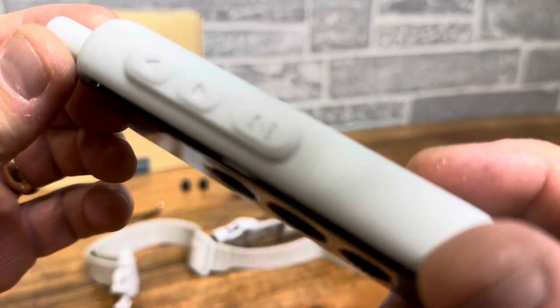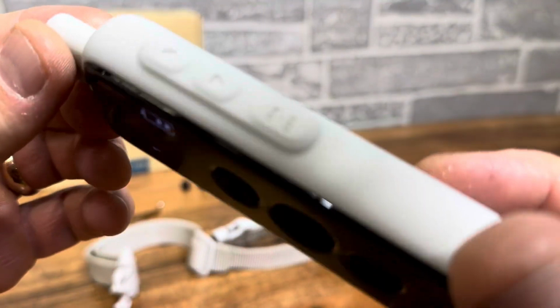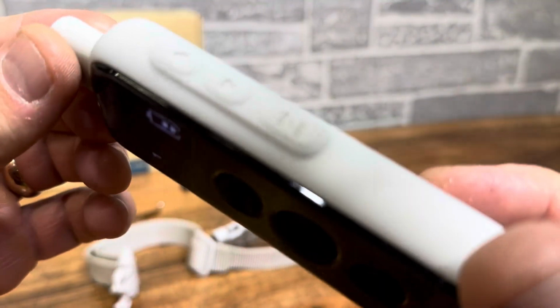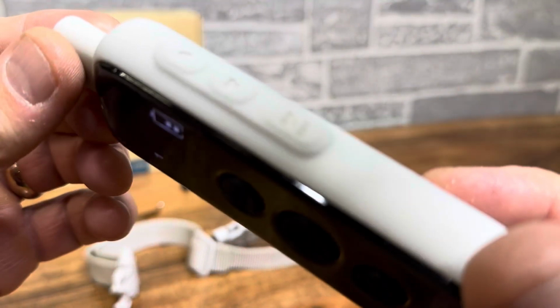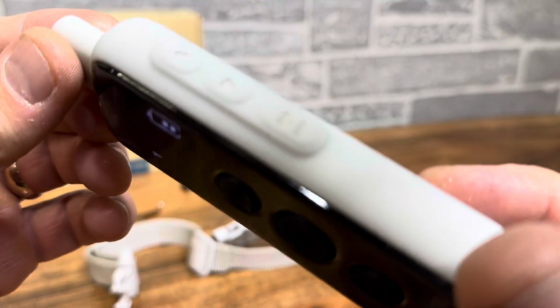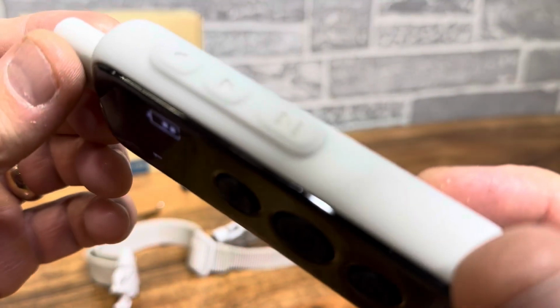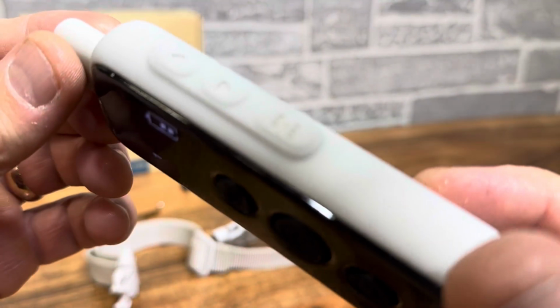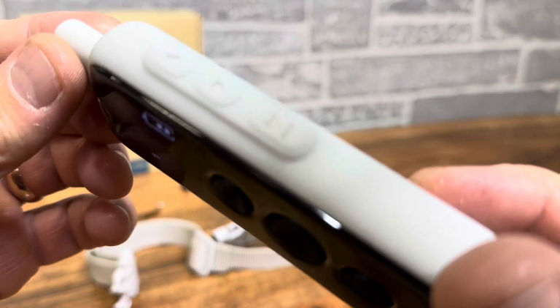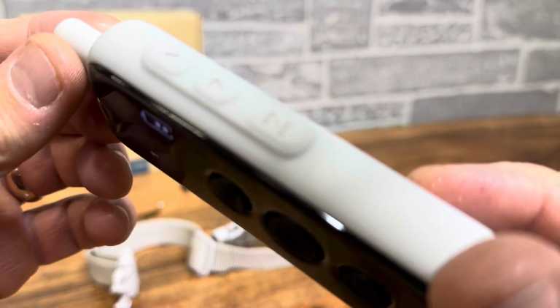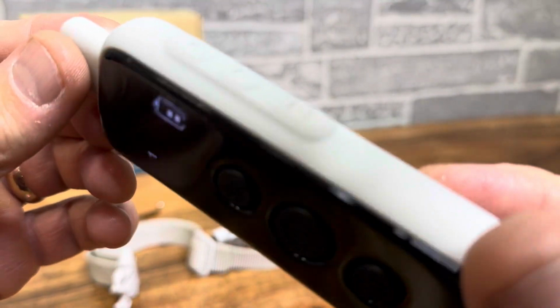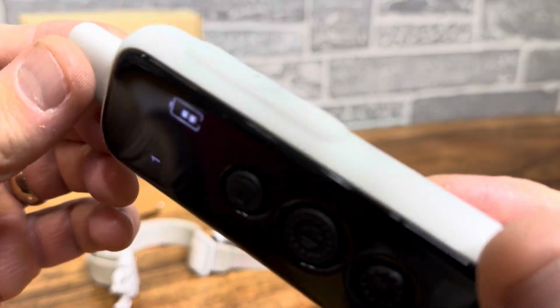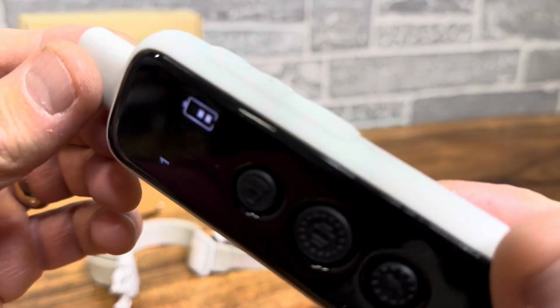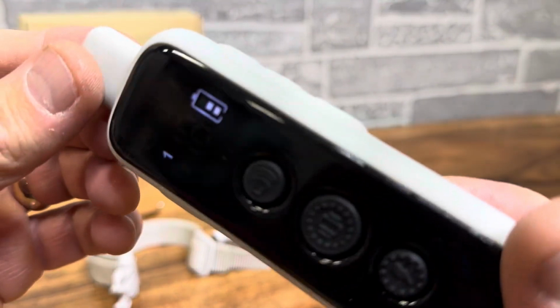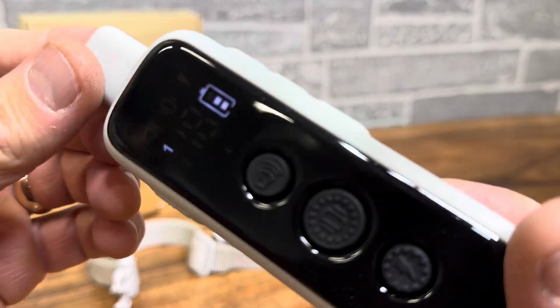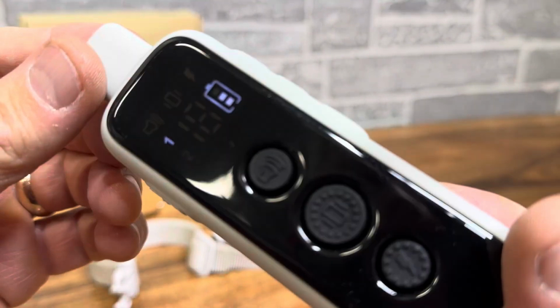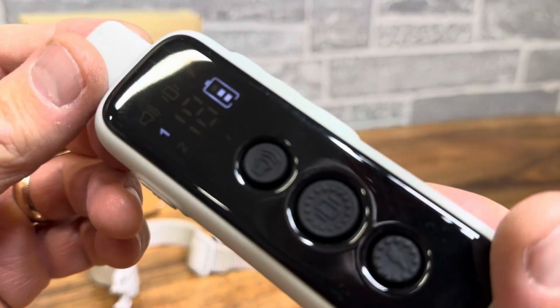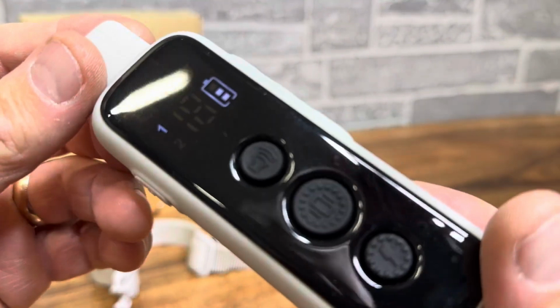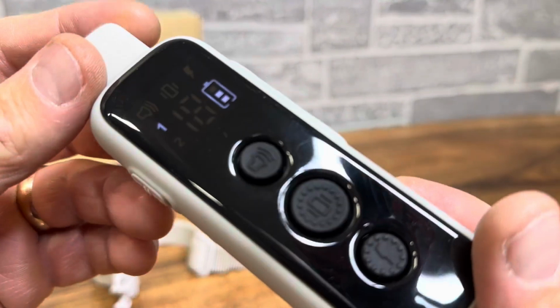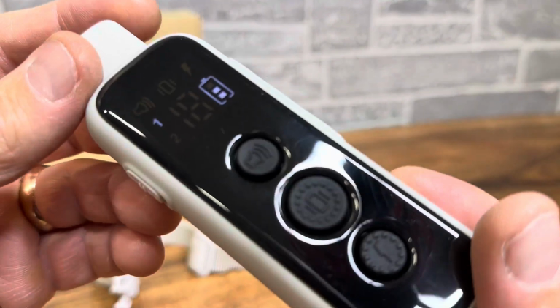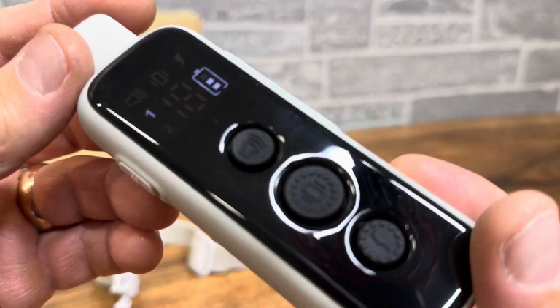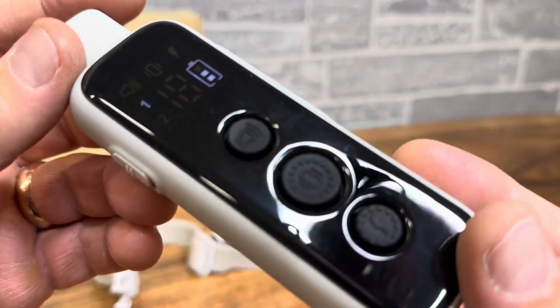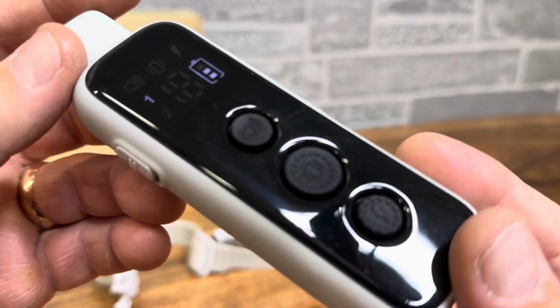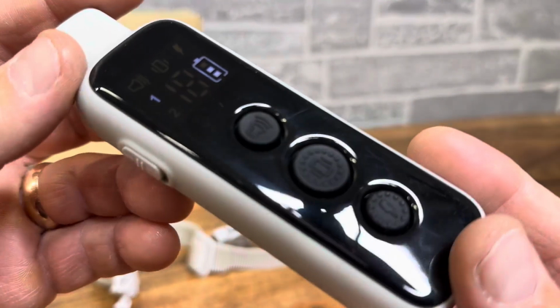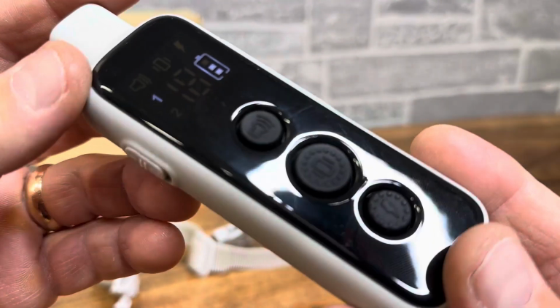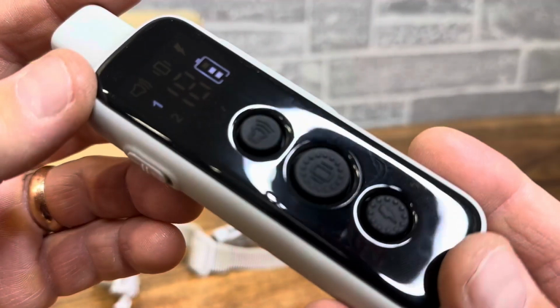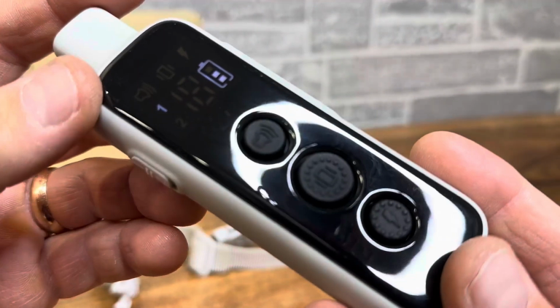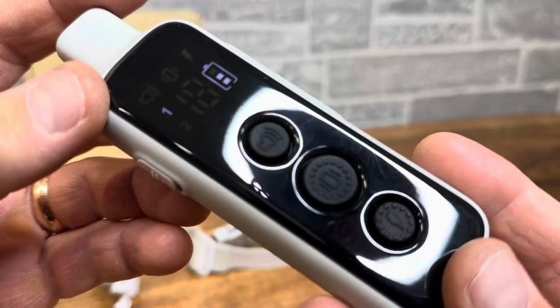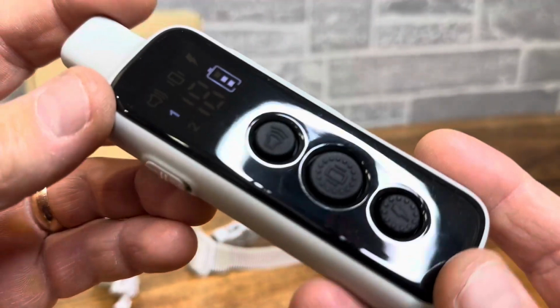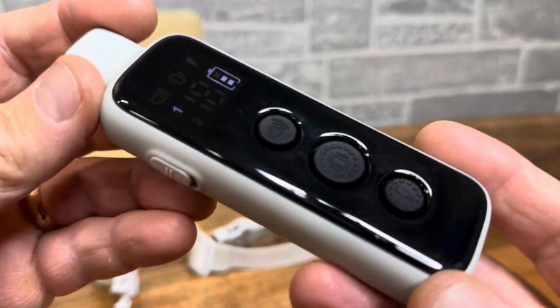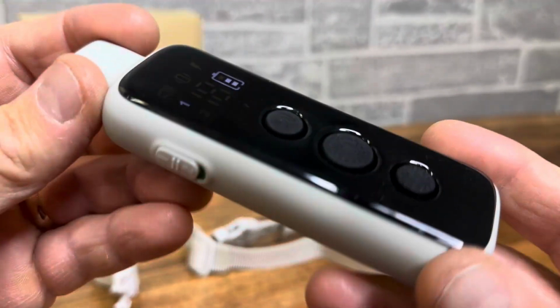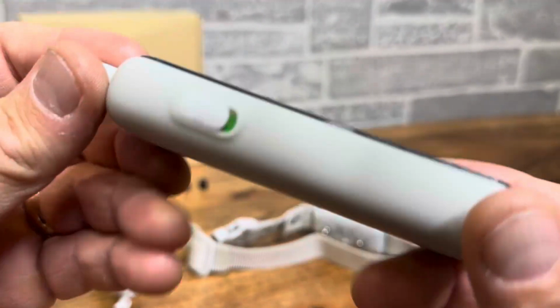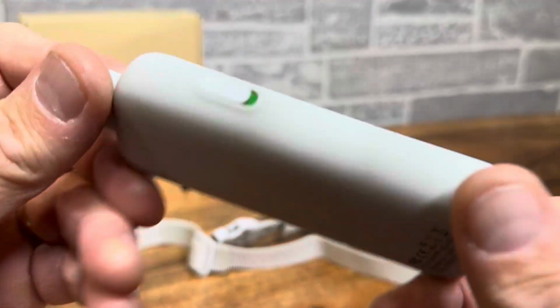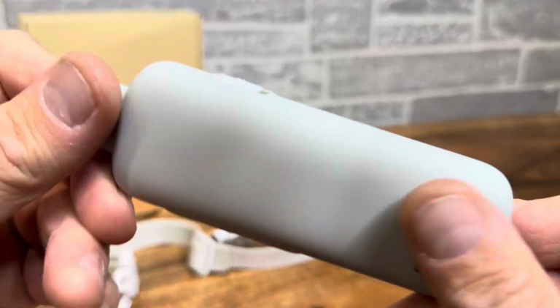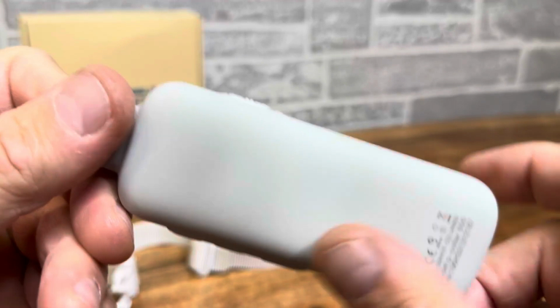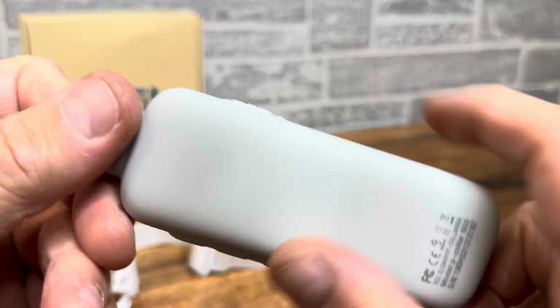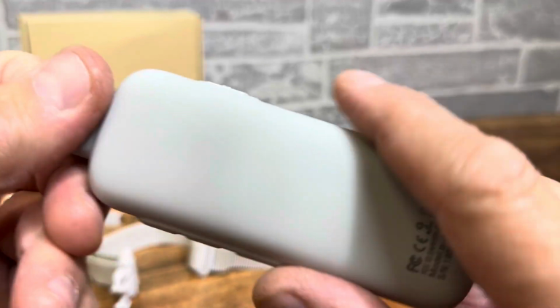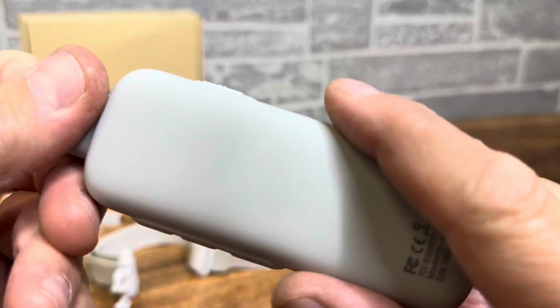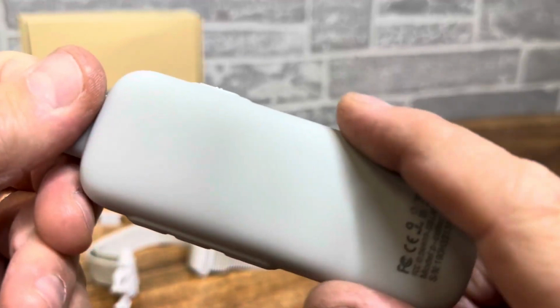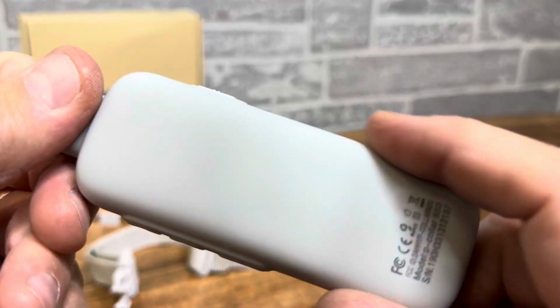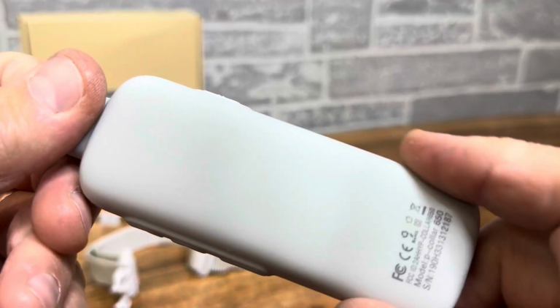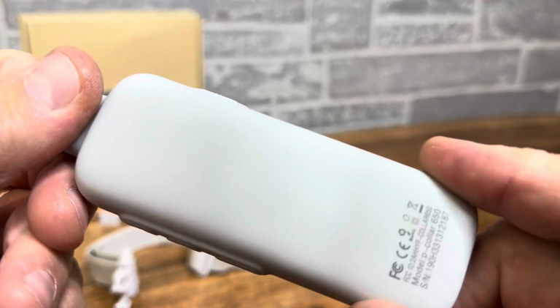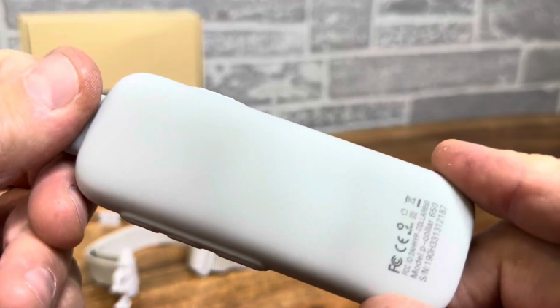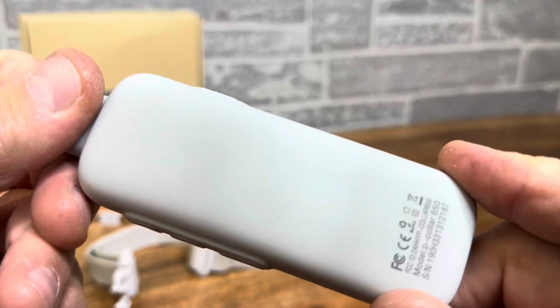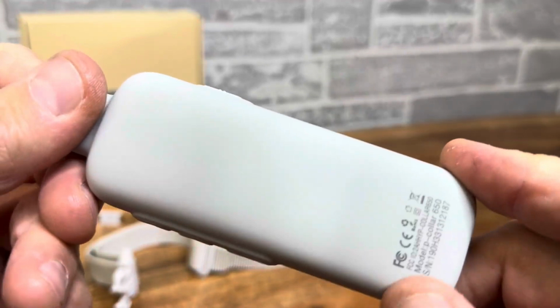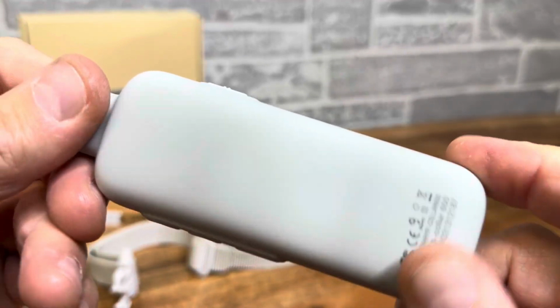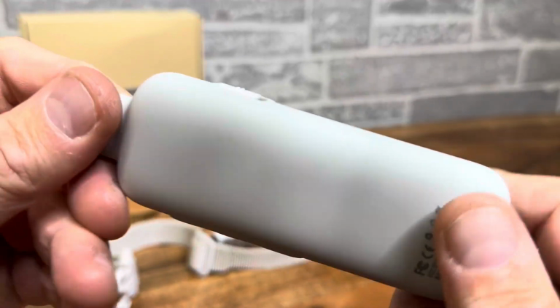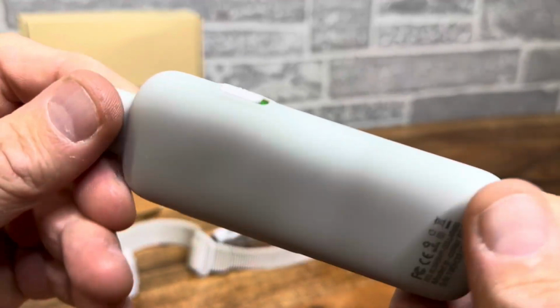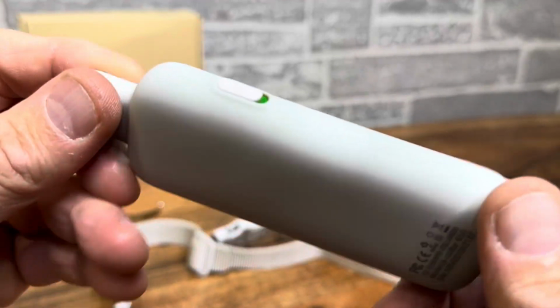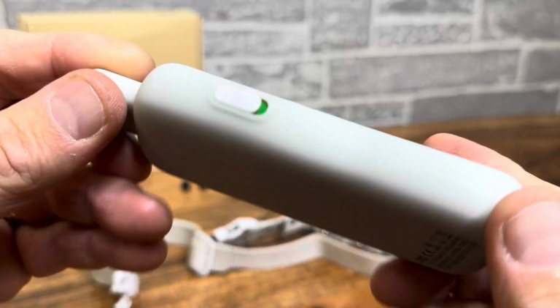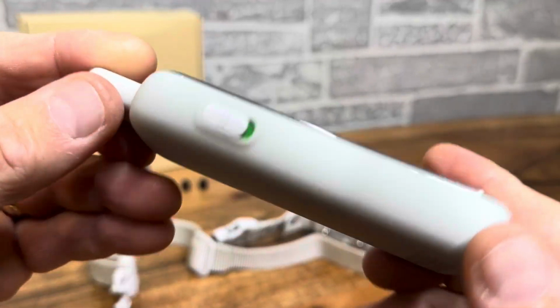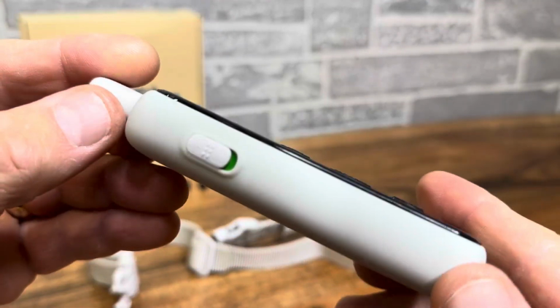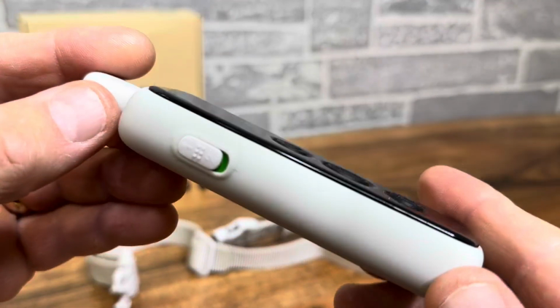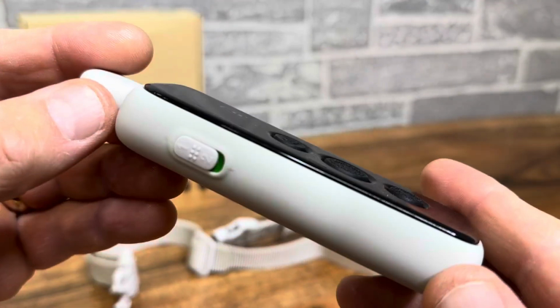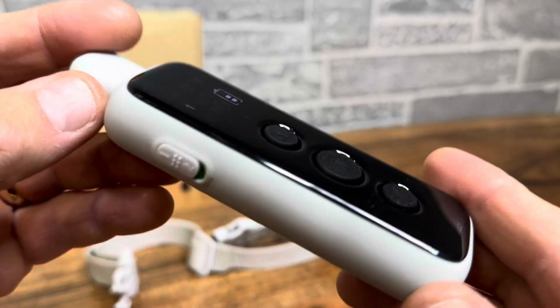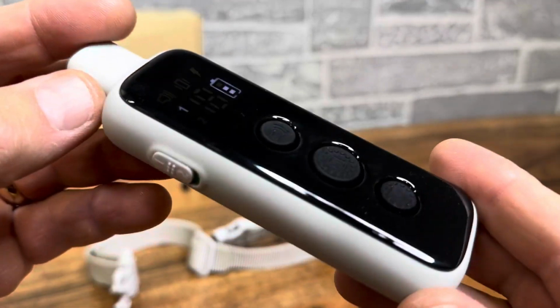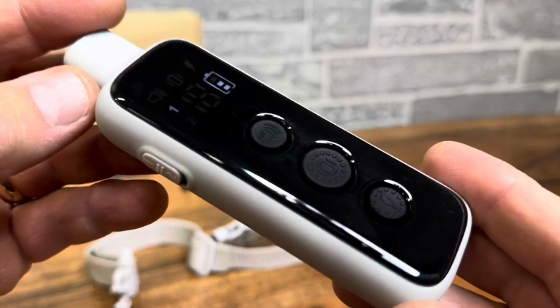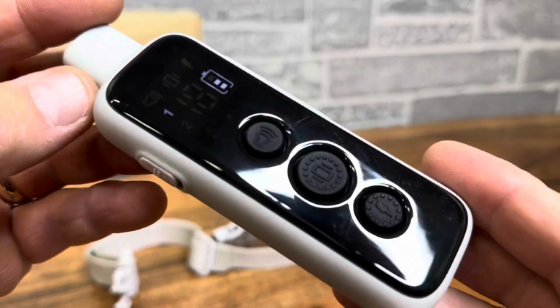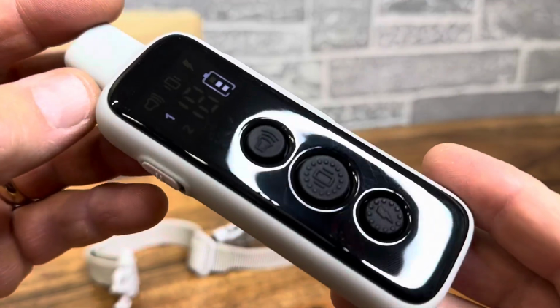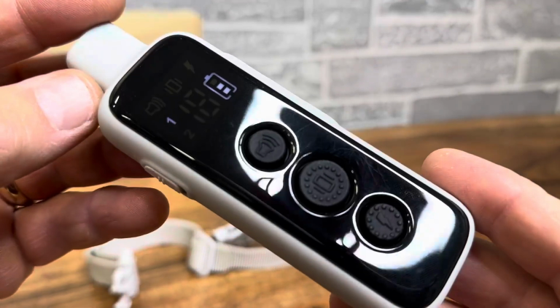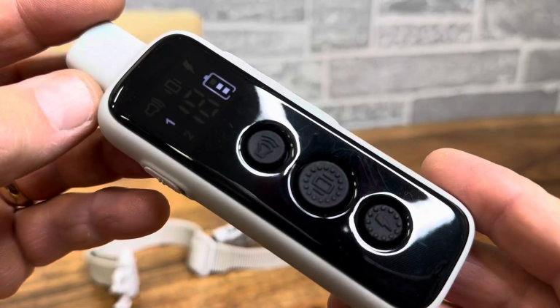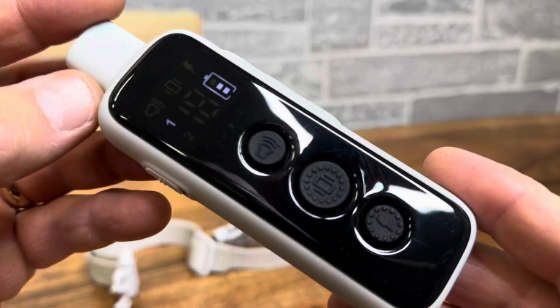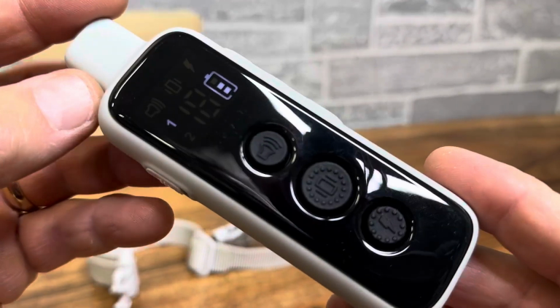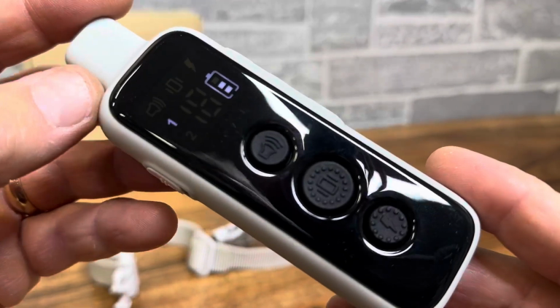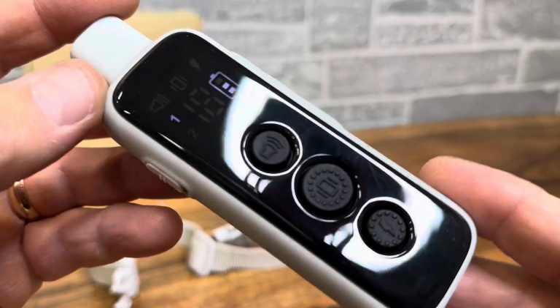Just take a look at this here. It has a great feel — it's got like a rubber feel to it. It is not waterproof, so be aware of that.